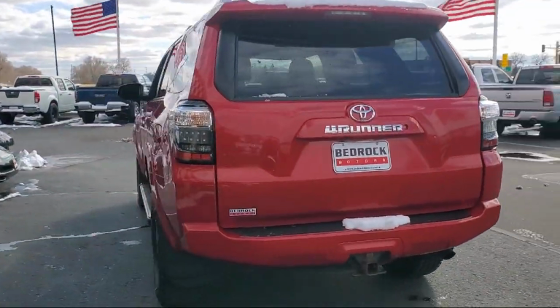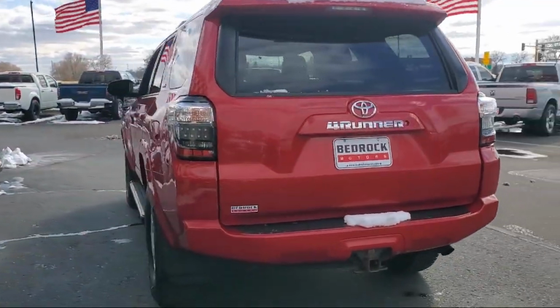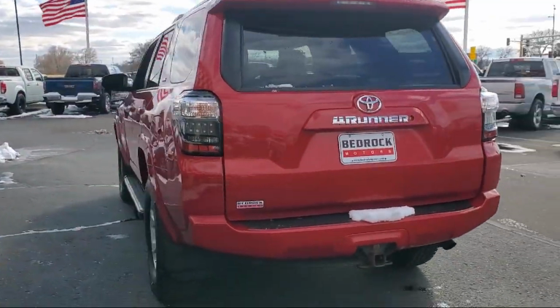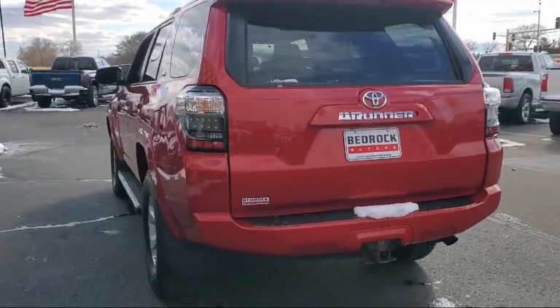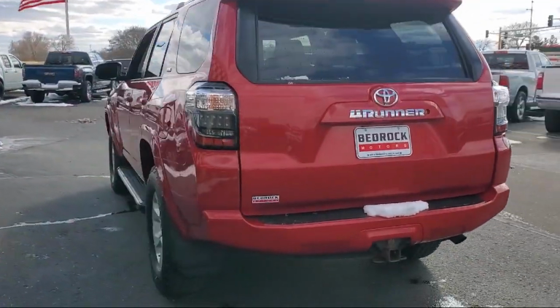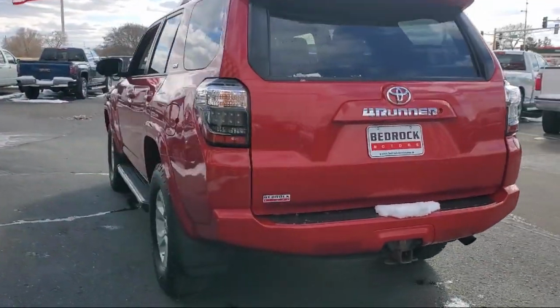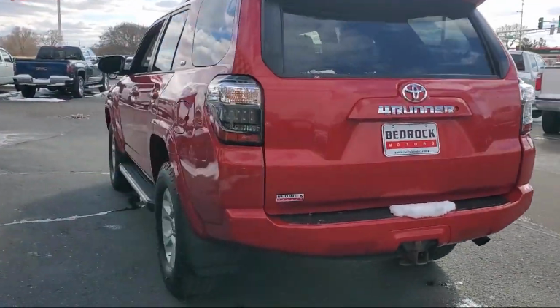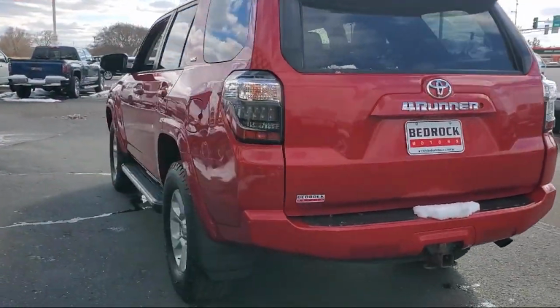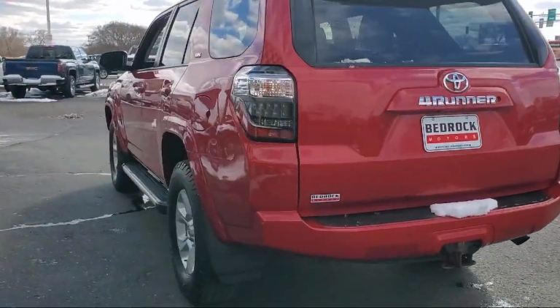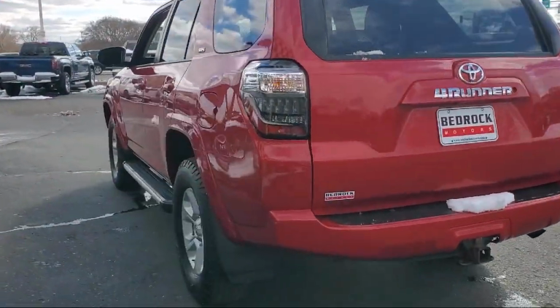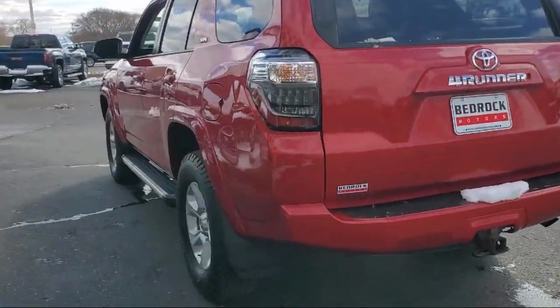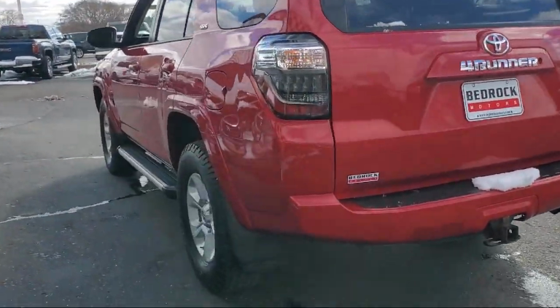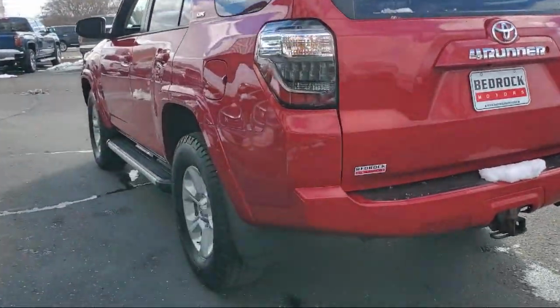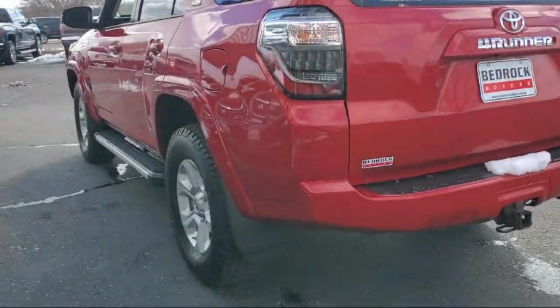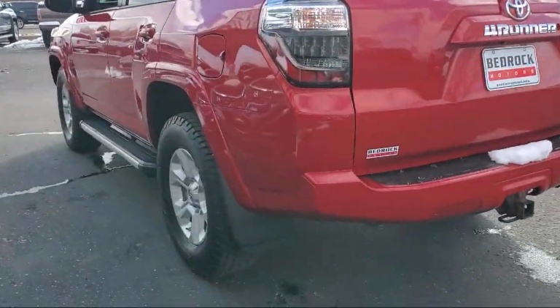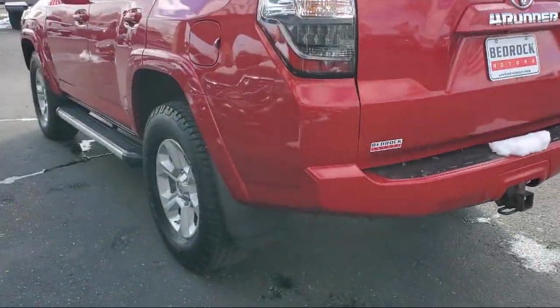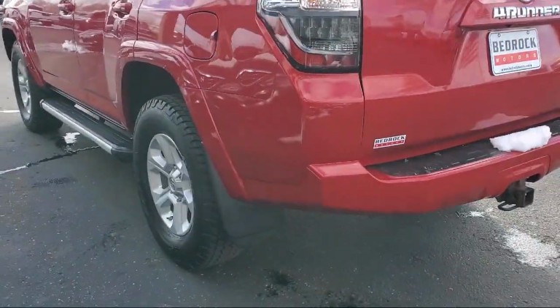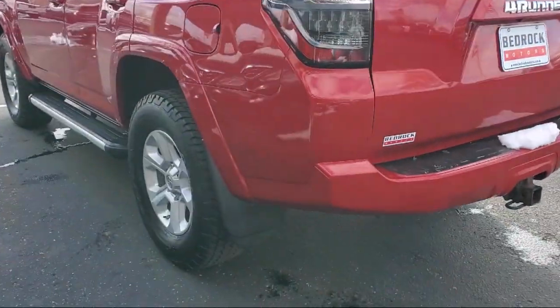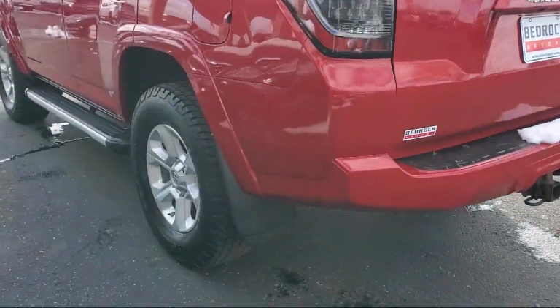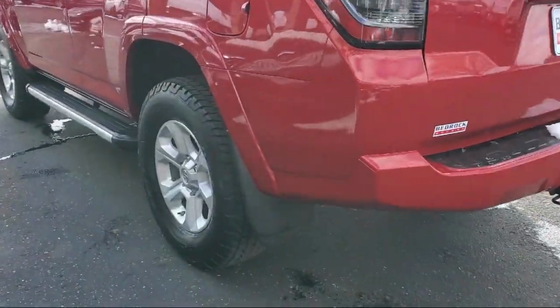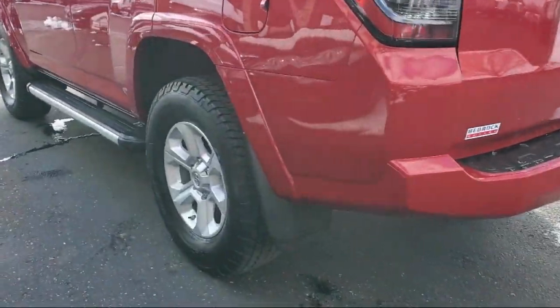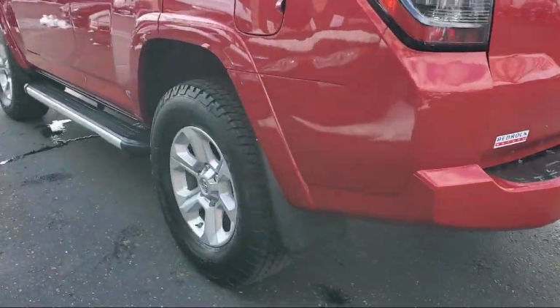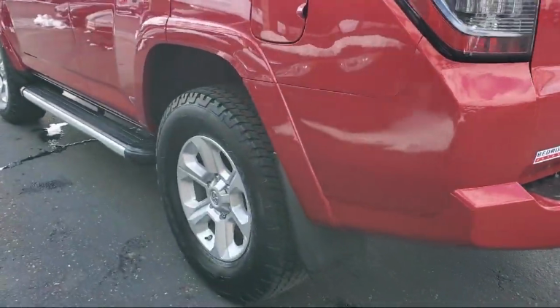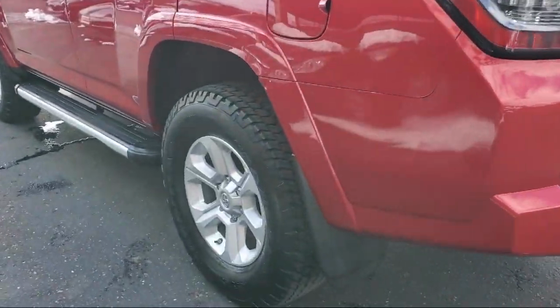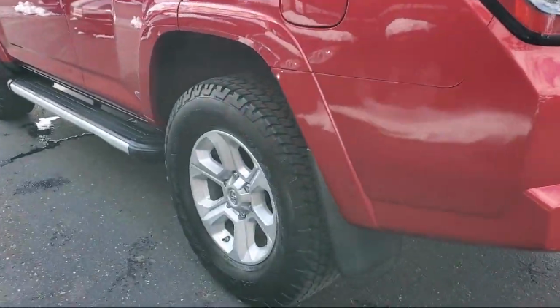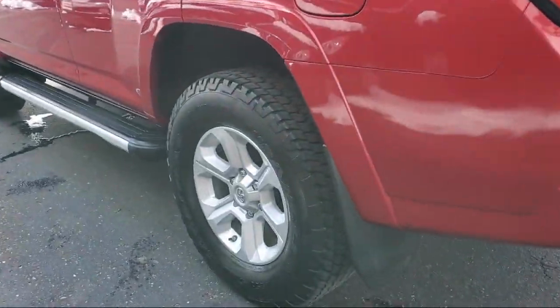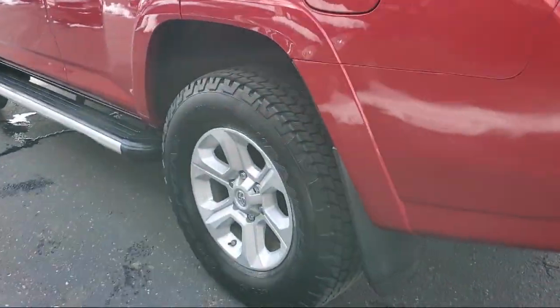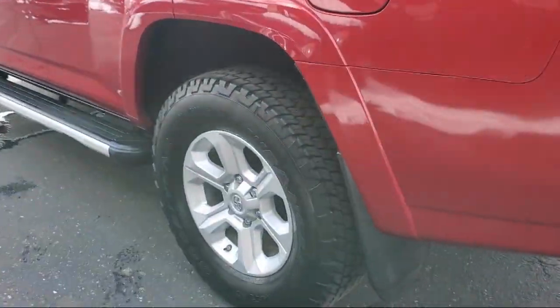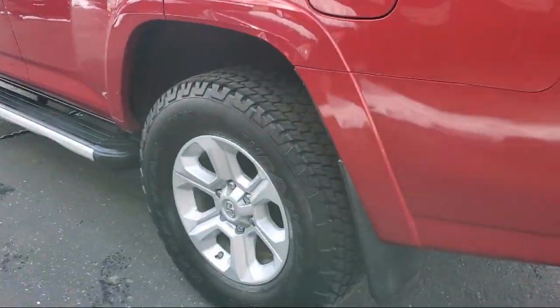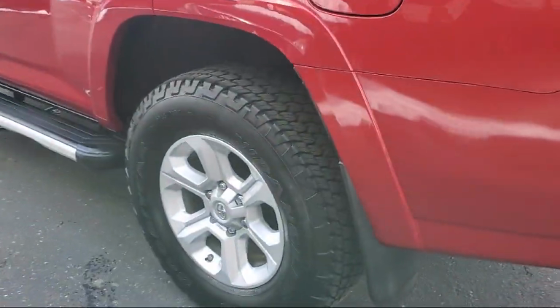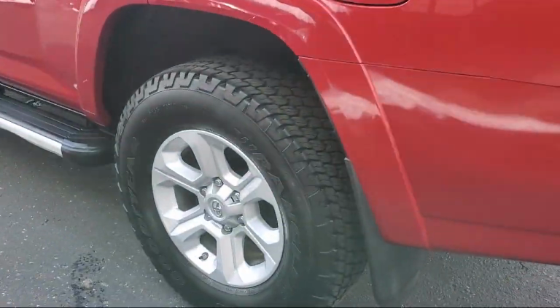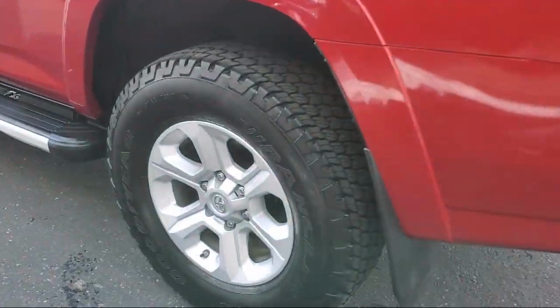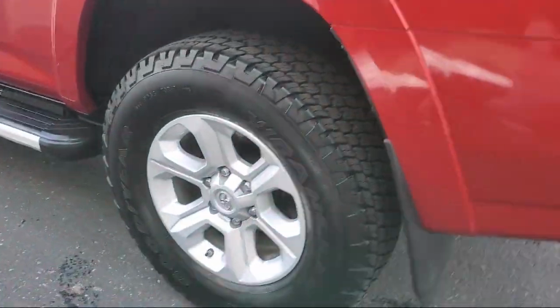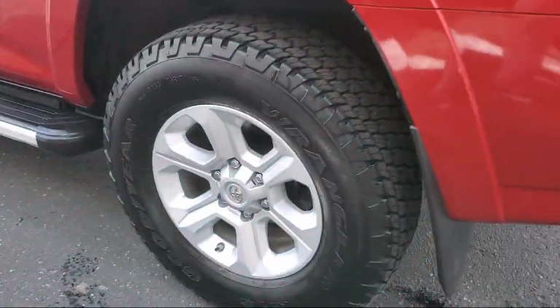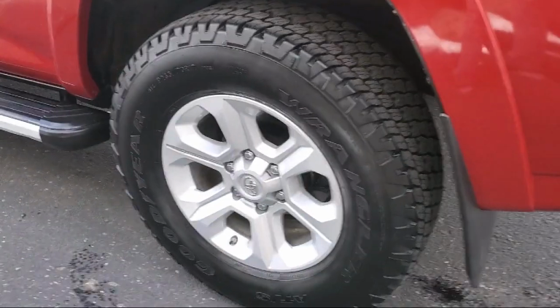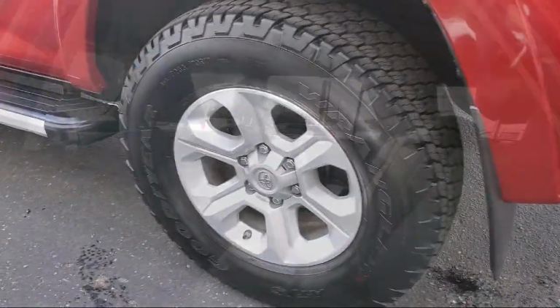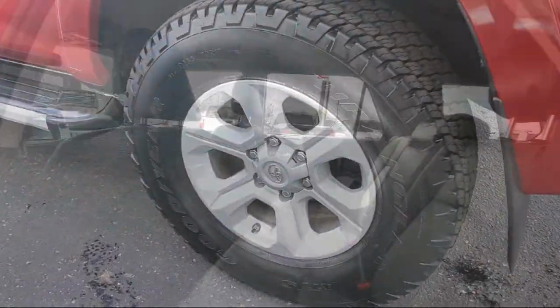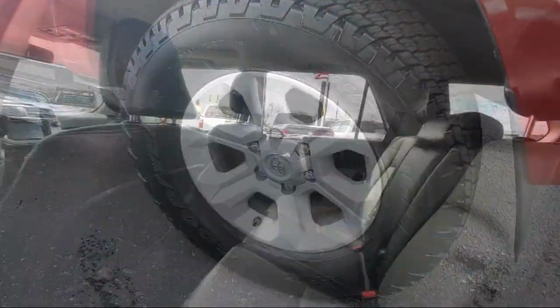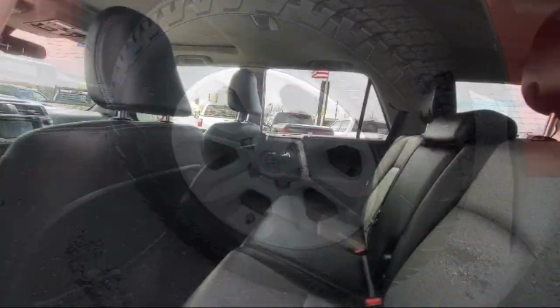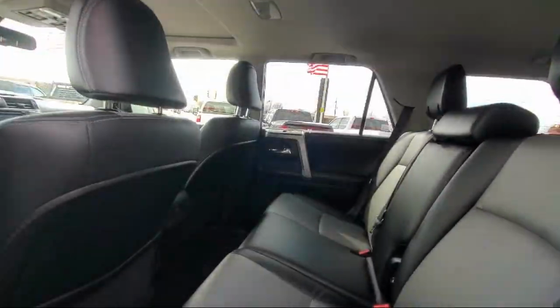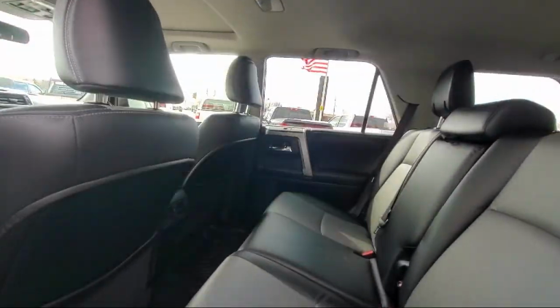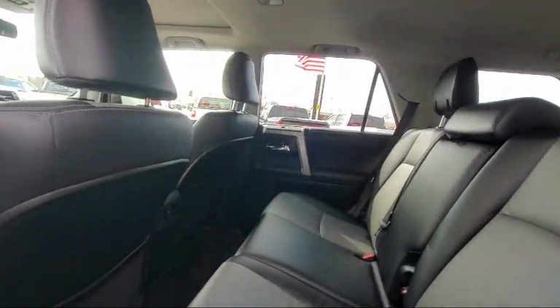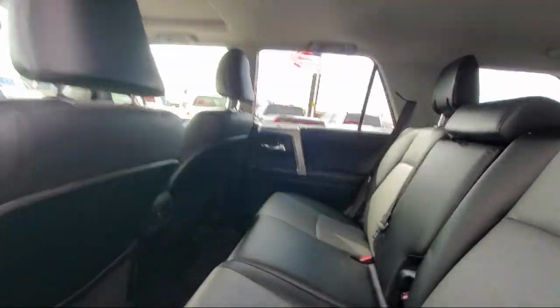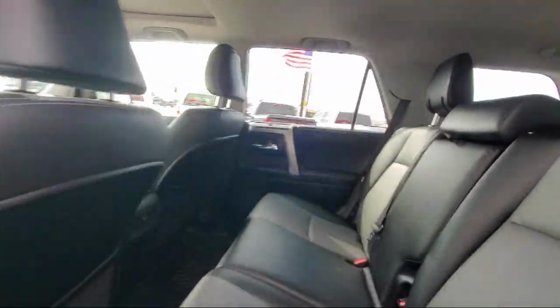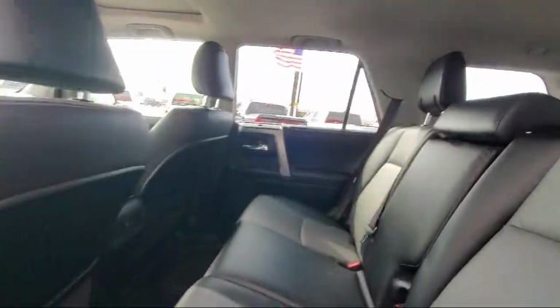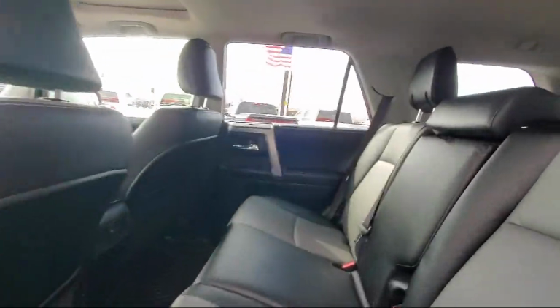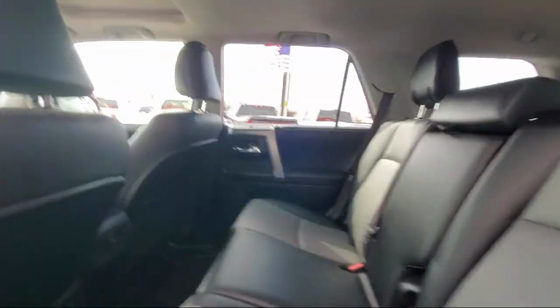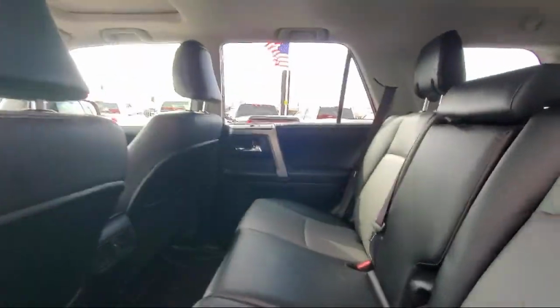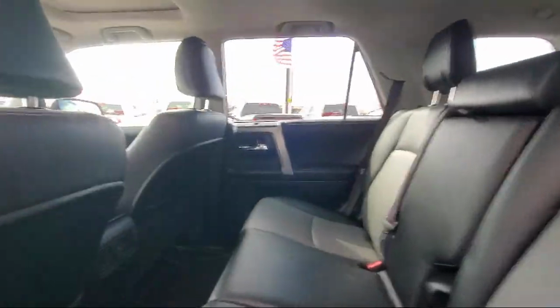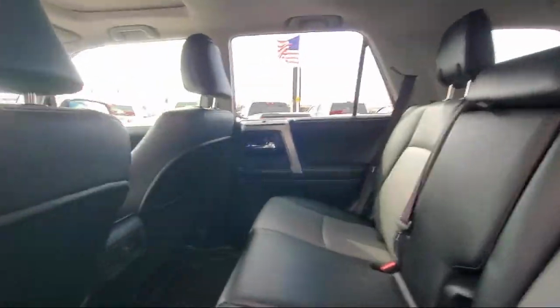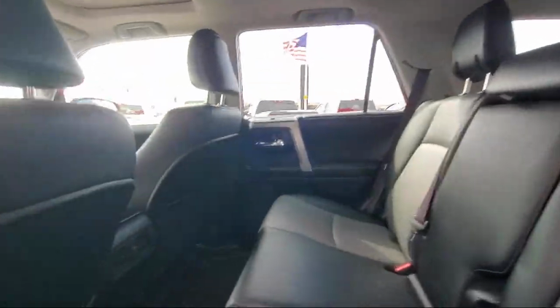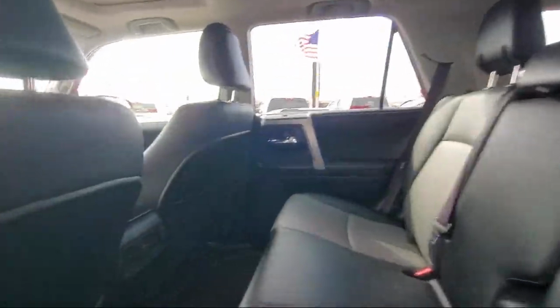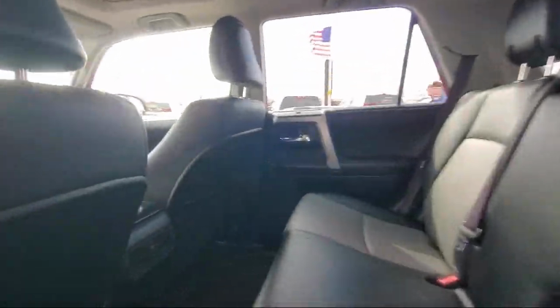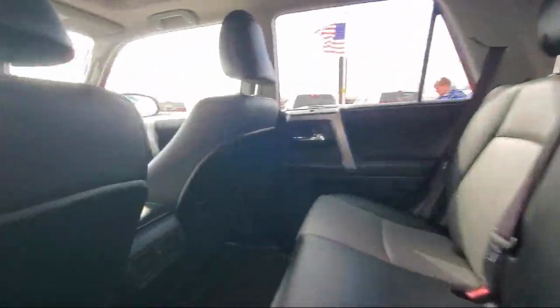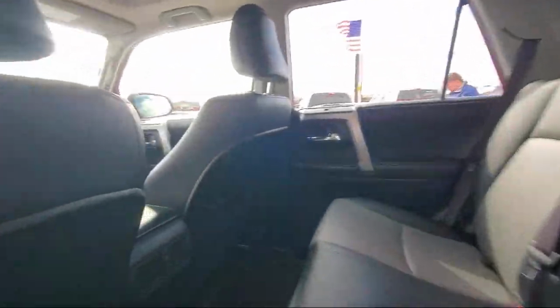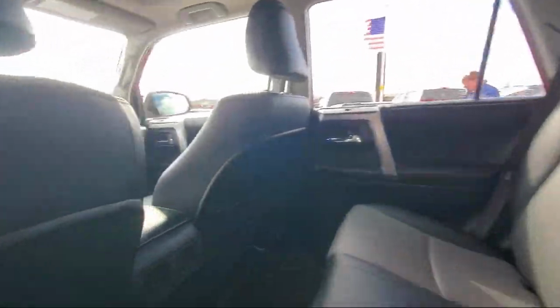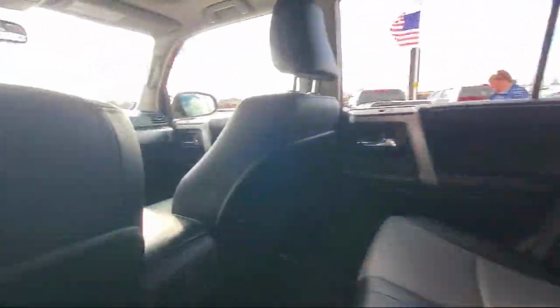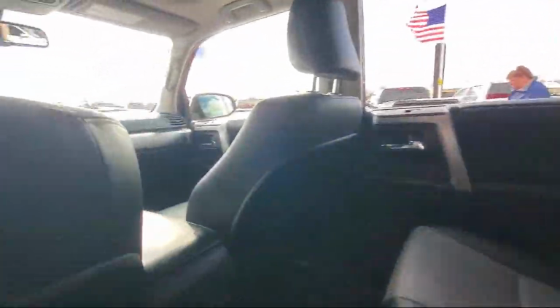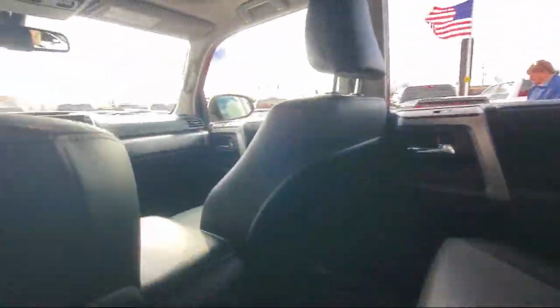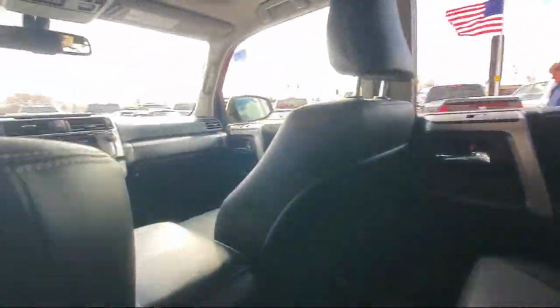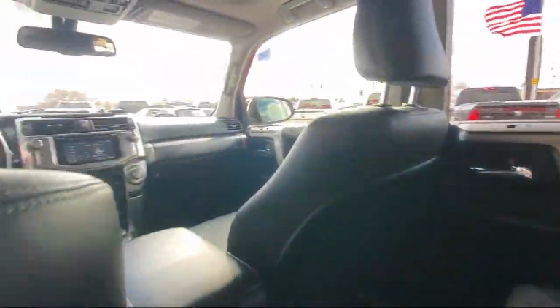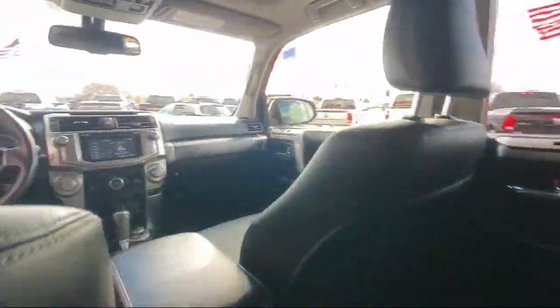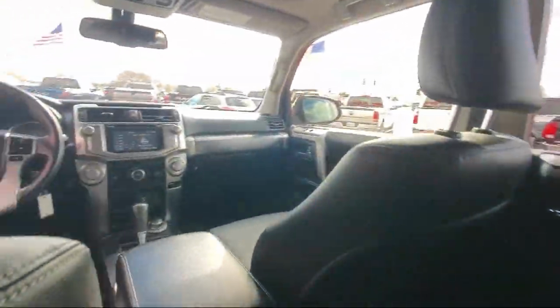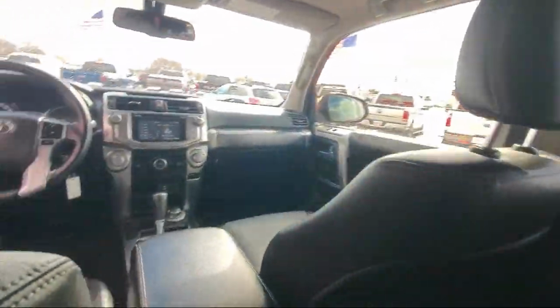Heated seats, Softex synthetic leather seat trim, keyless entry, and much more.